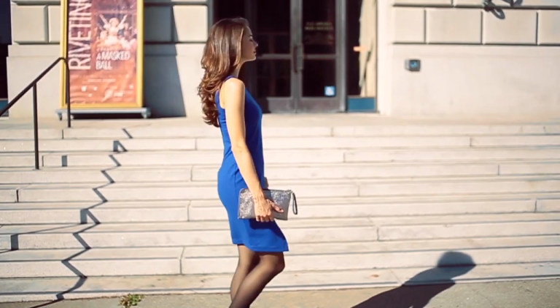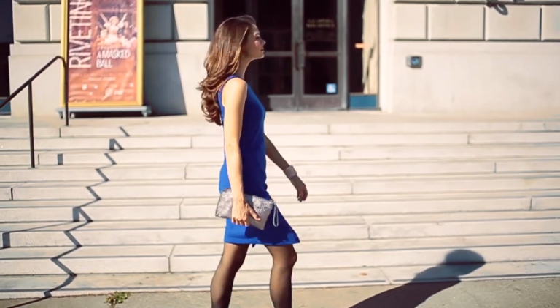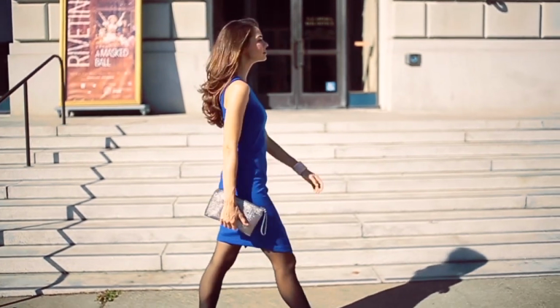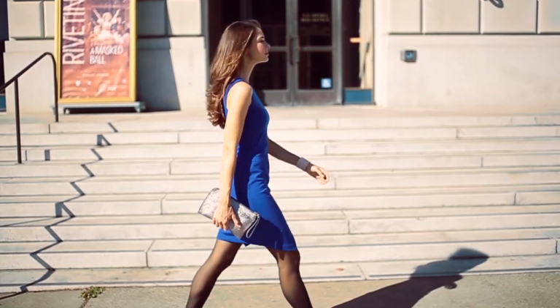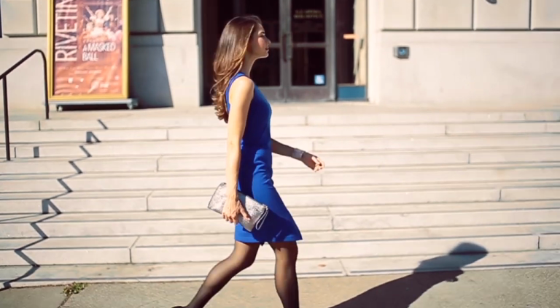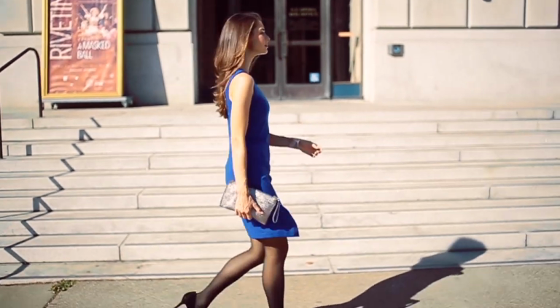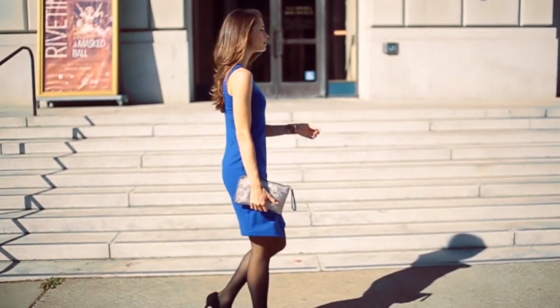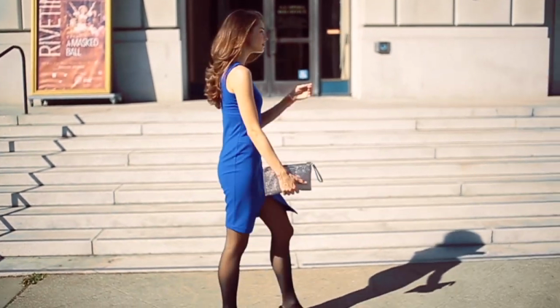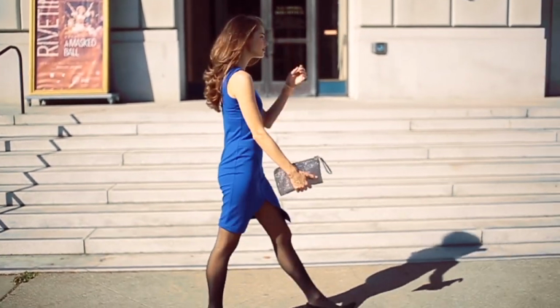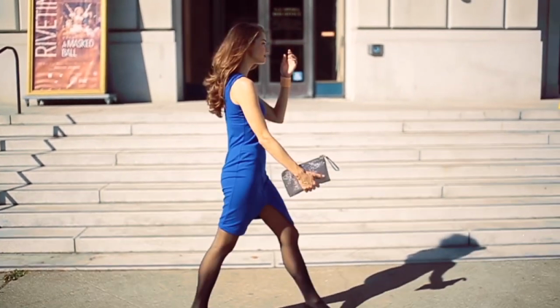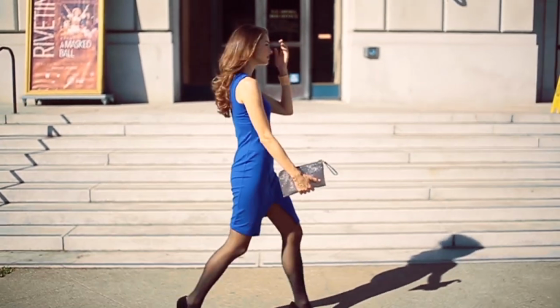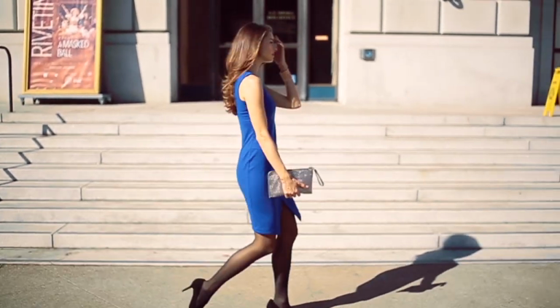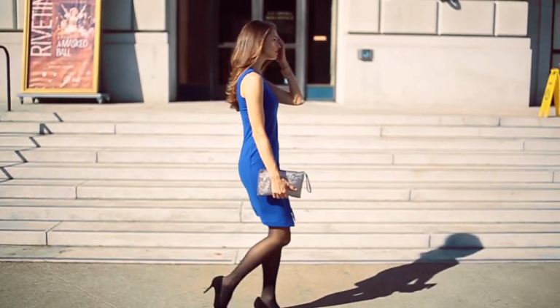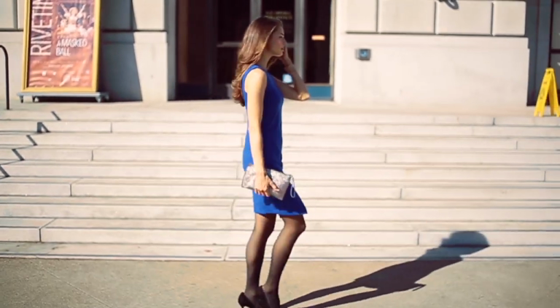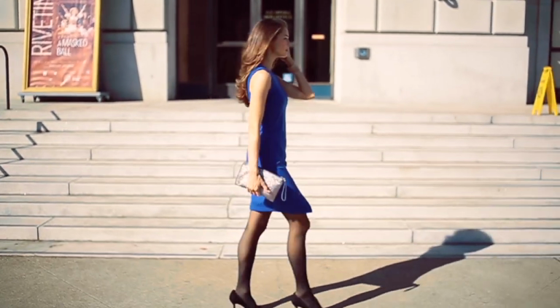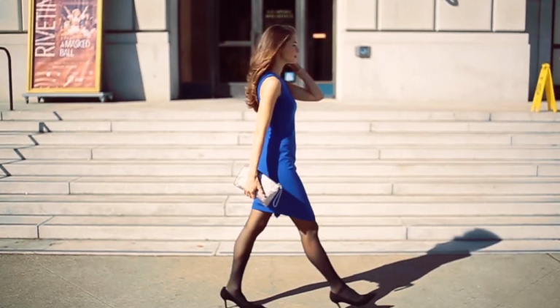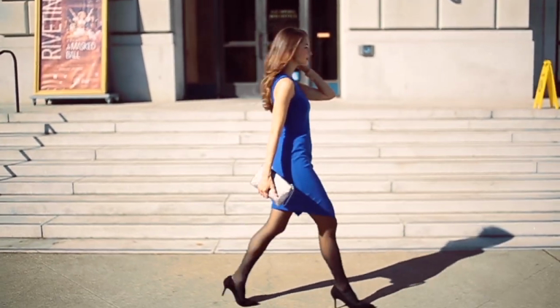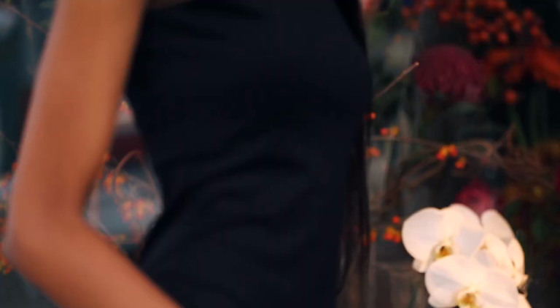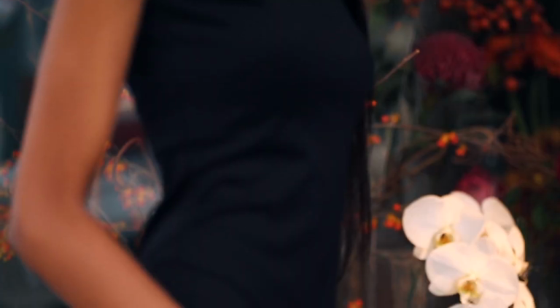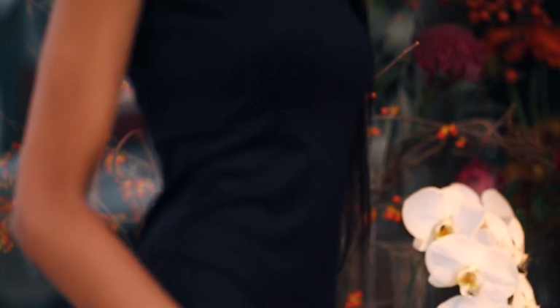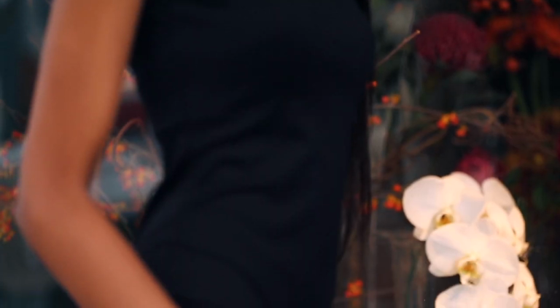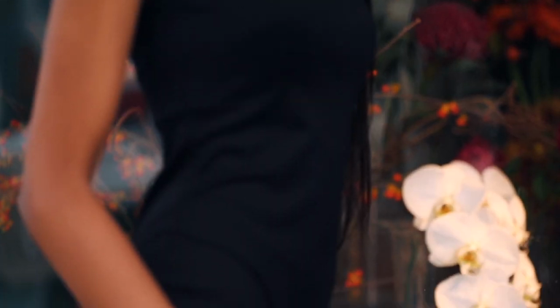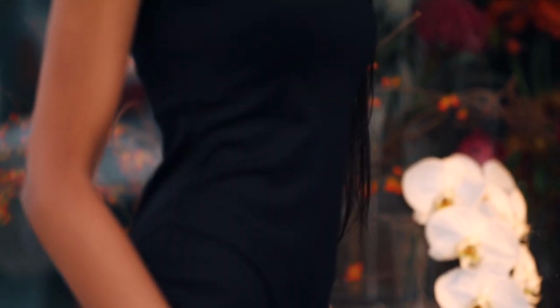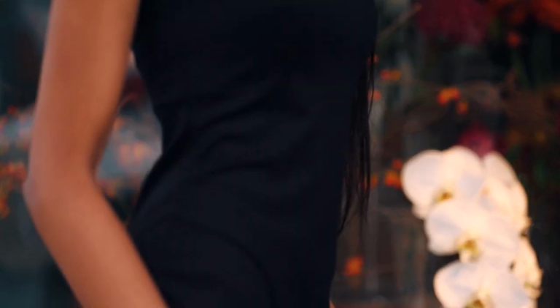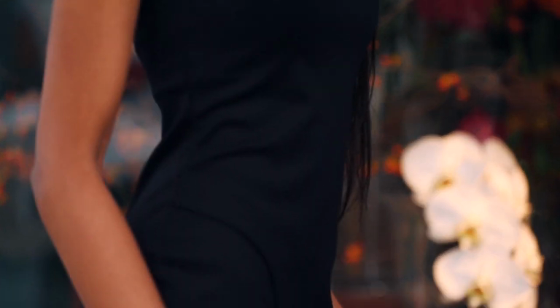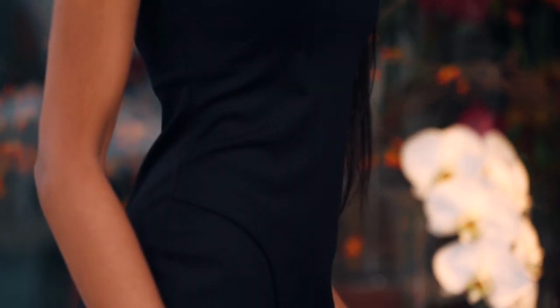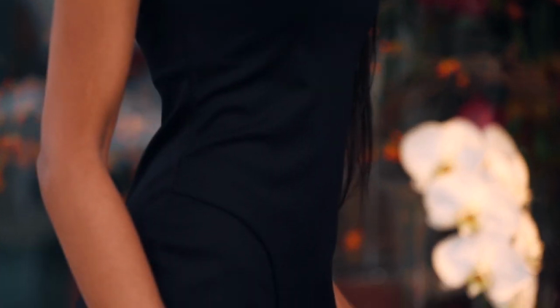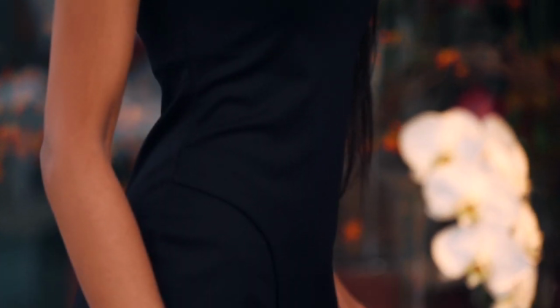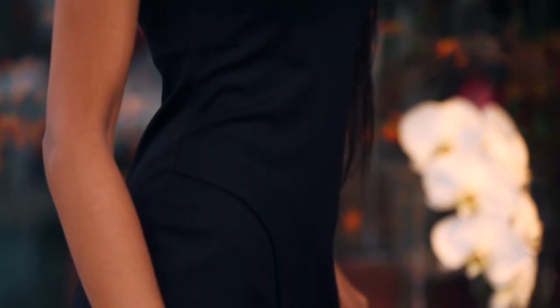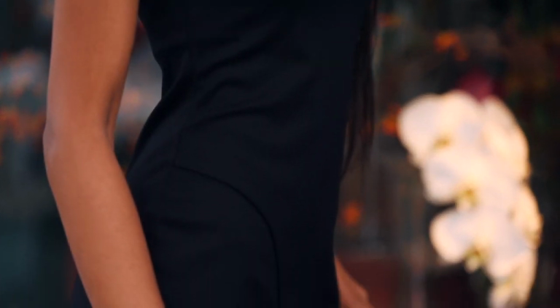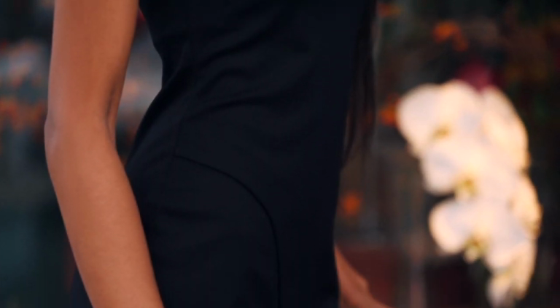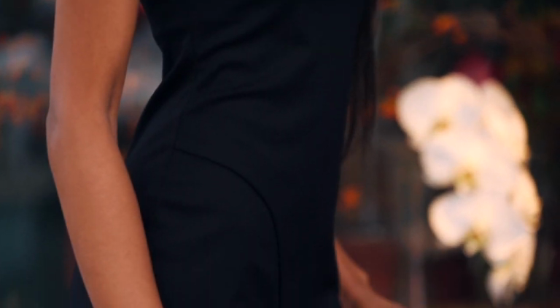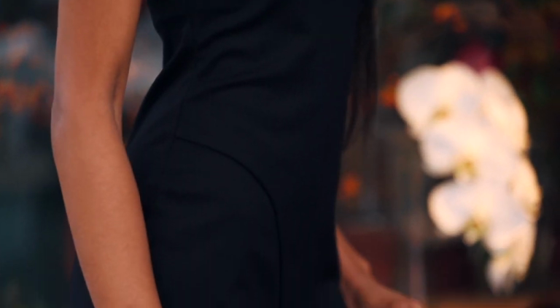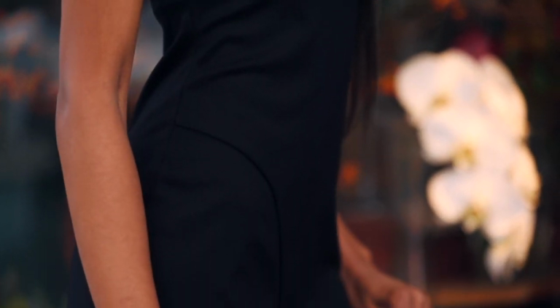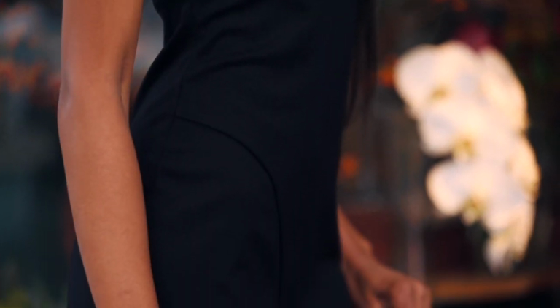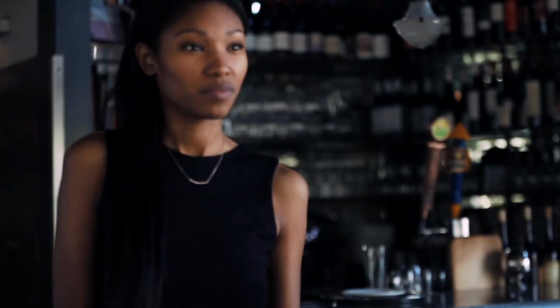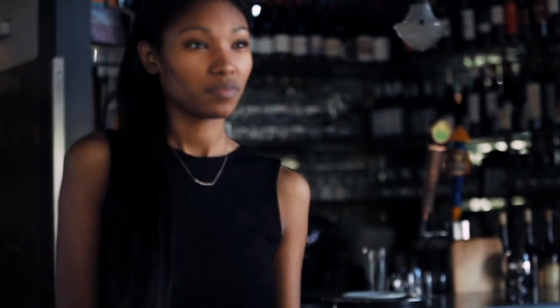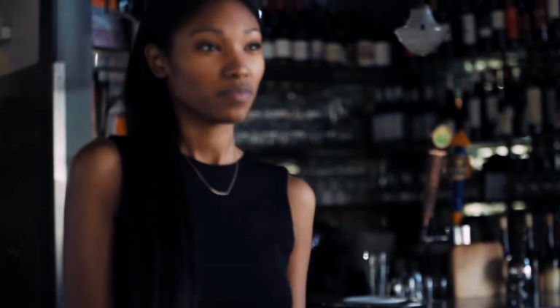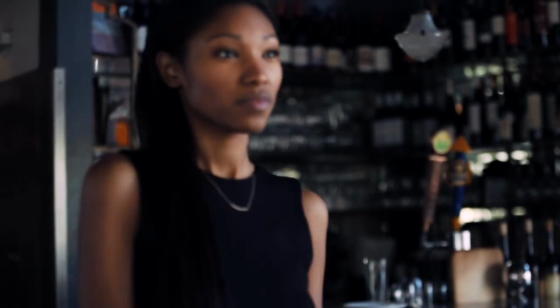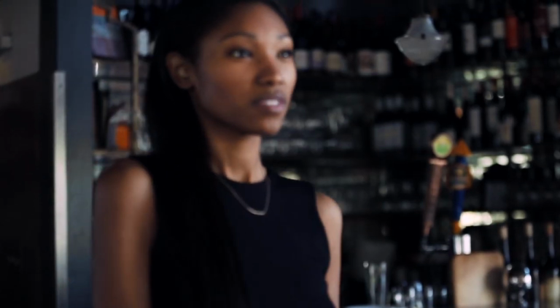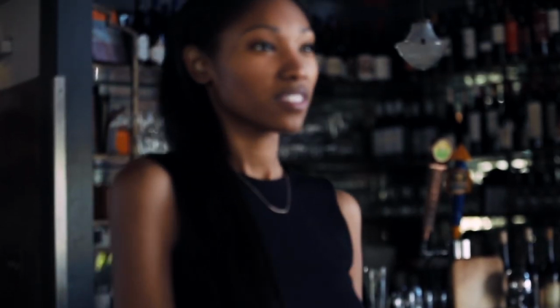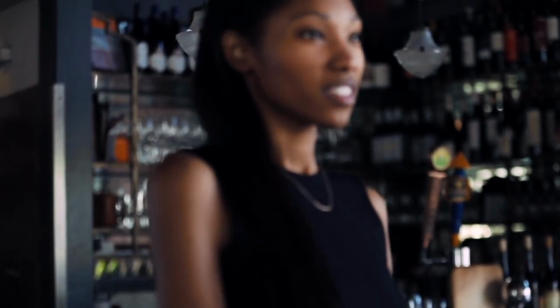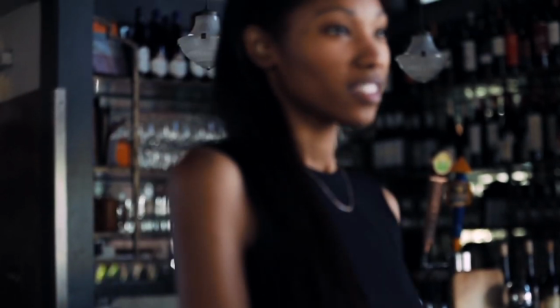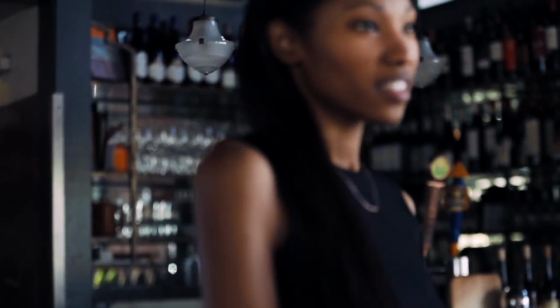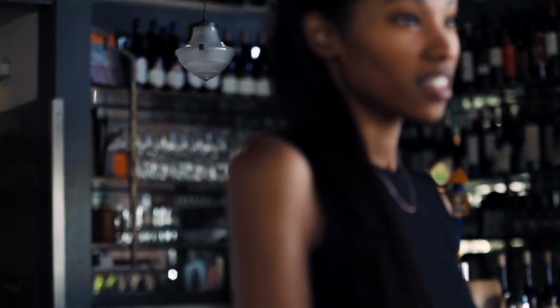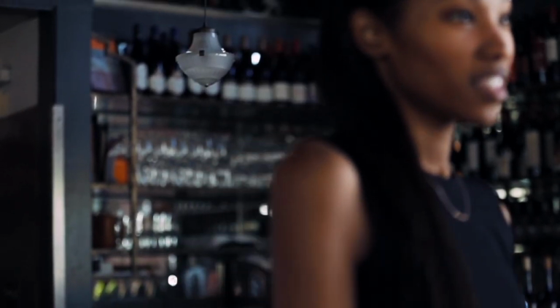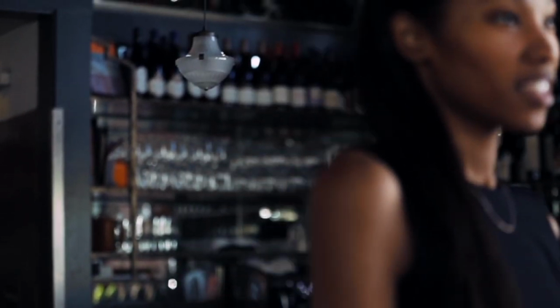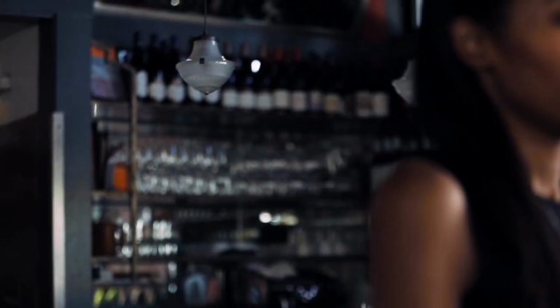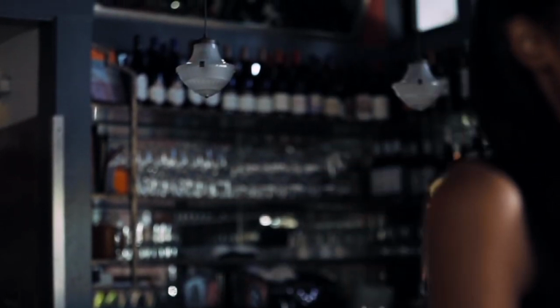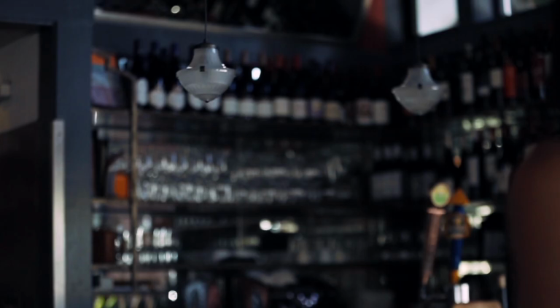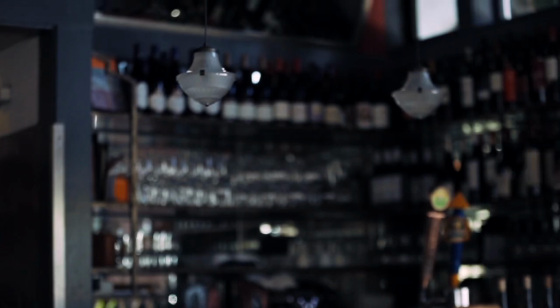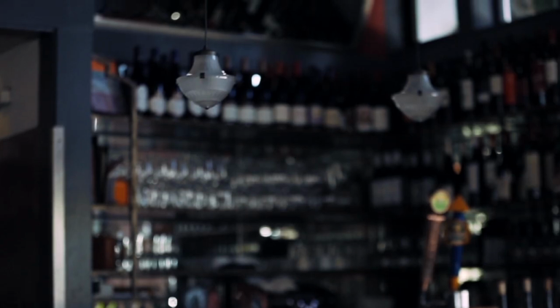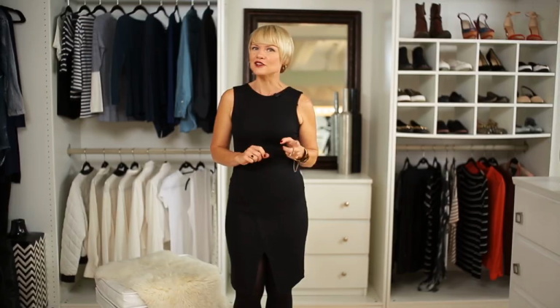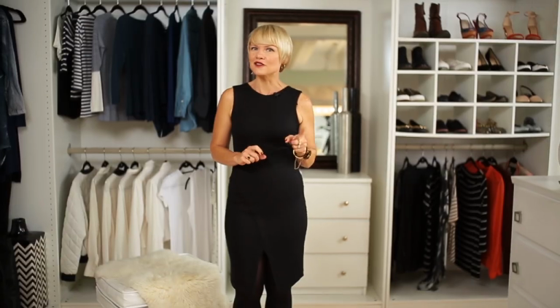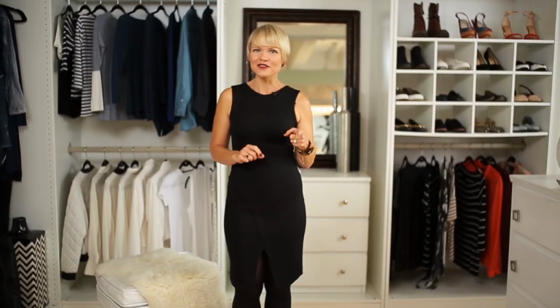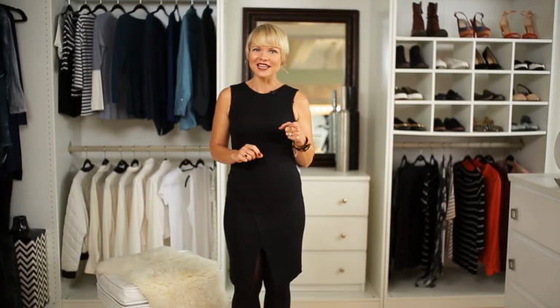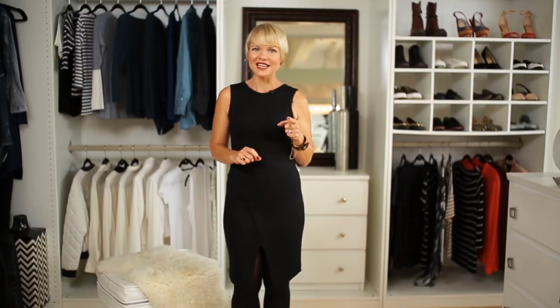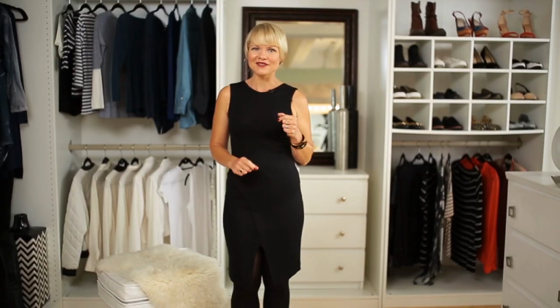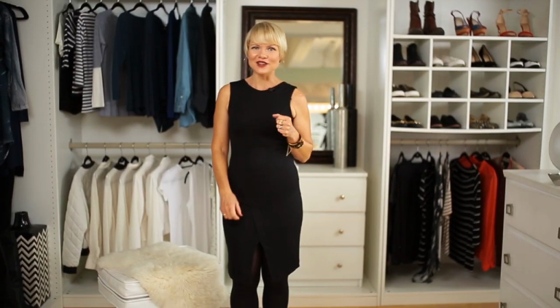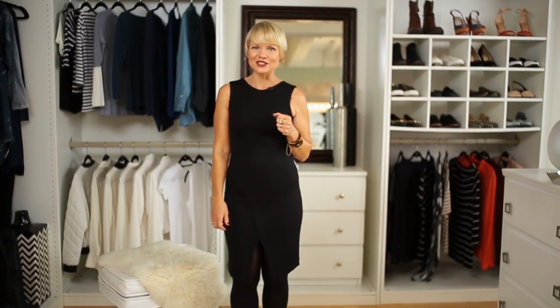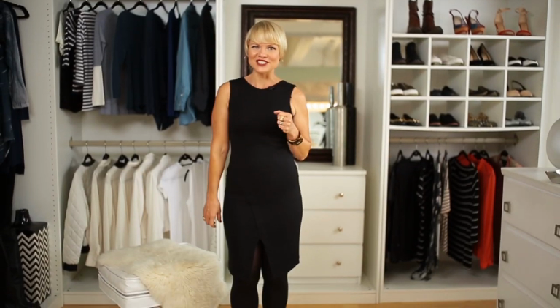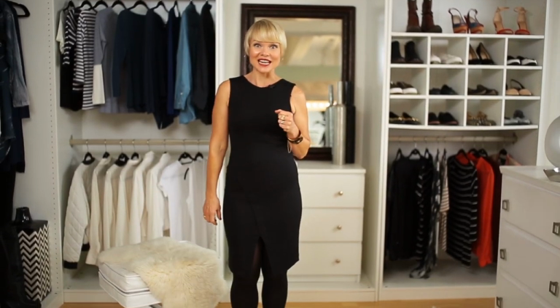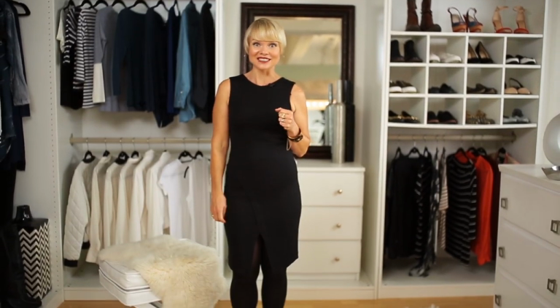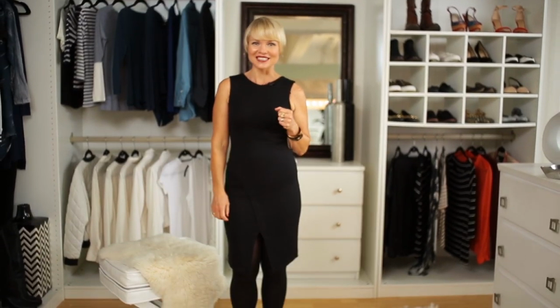So shake up your closet this fall. These Amanda Uprichard dresses — they're feminine, they're practical, and don't forget, they're sexy.